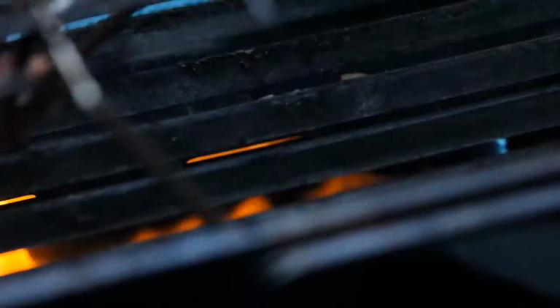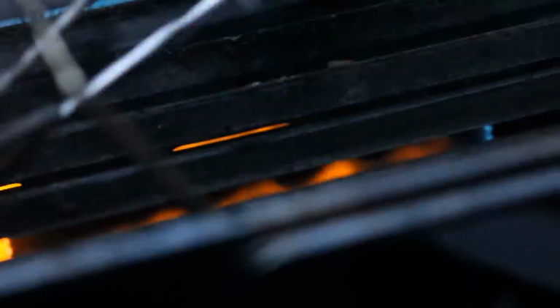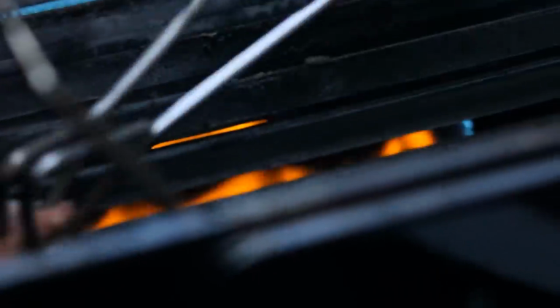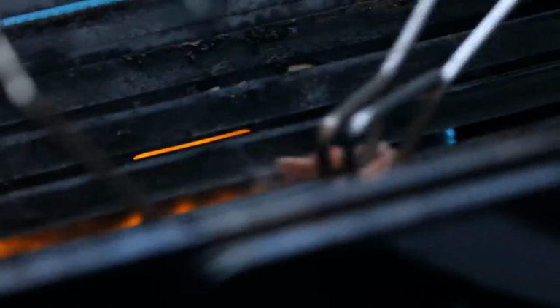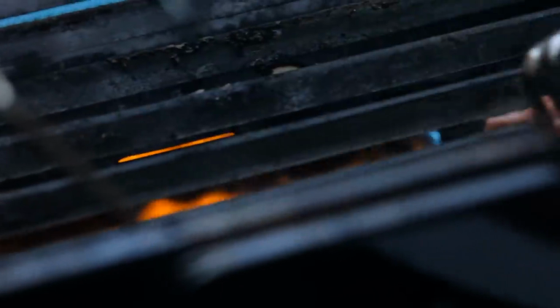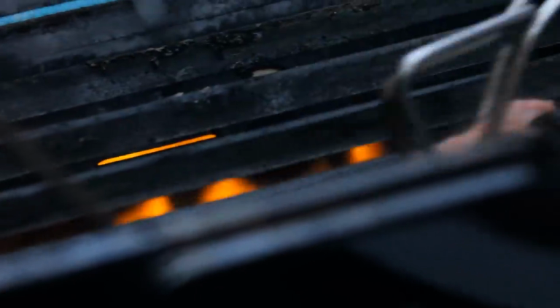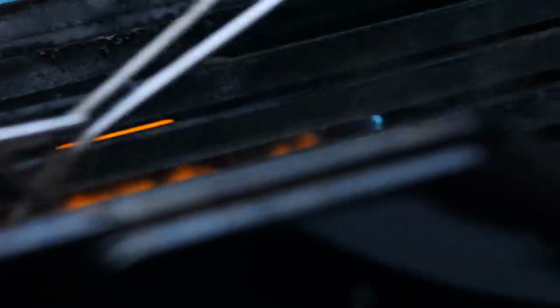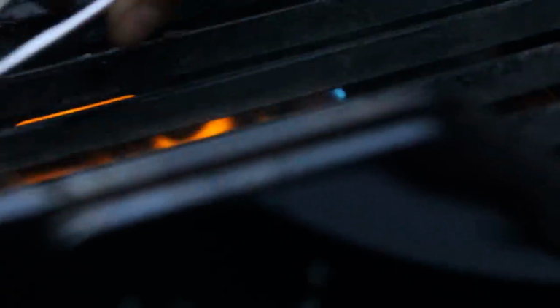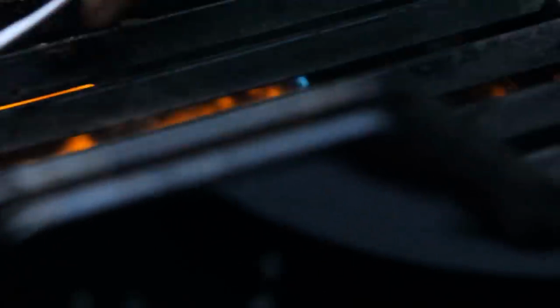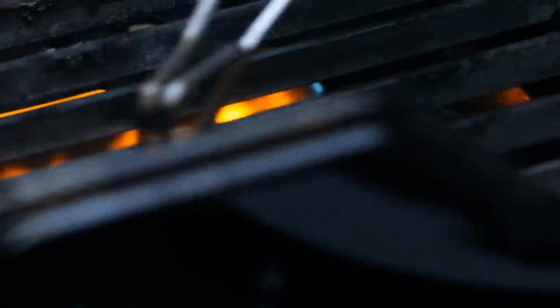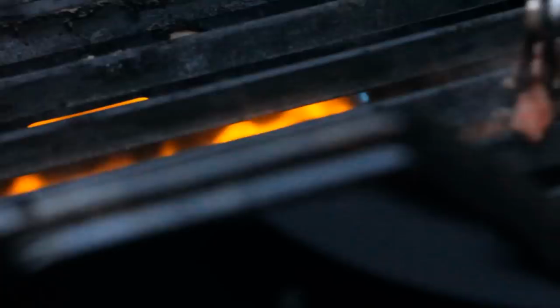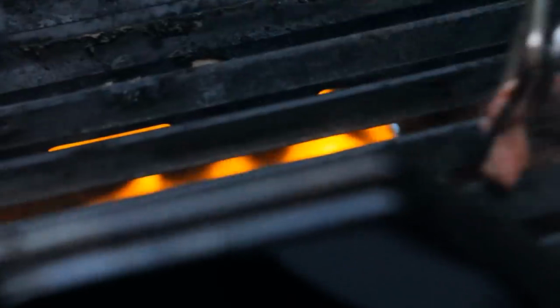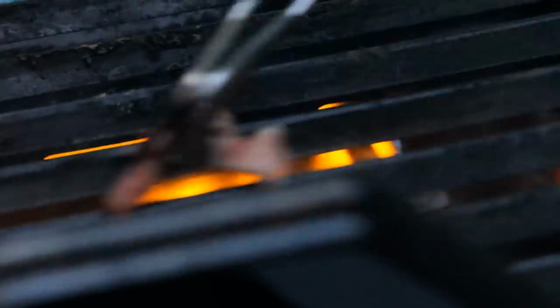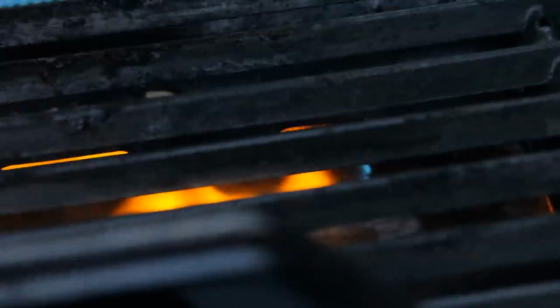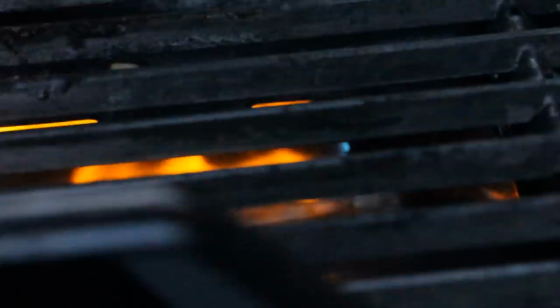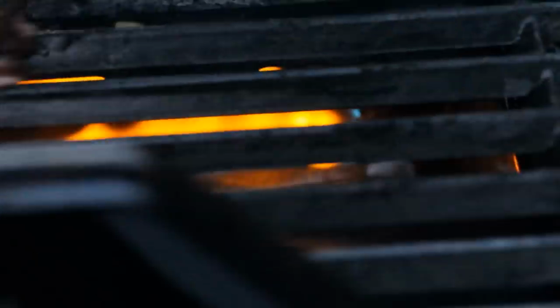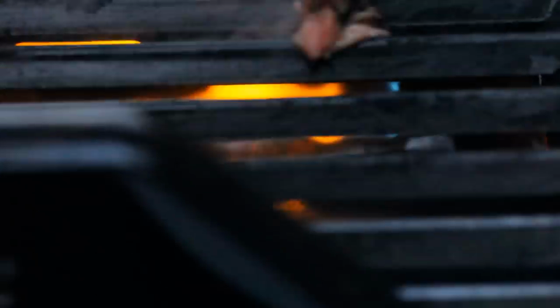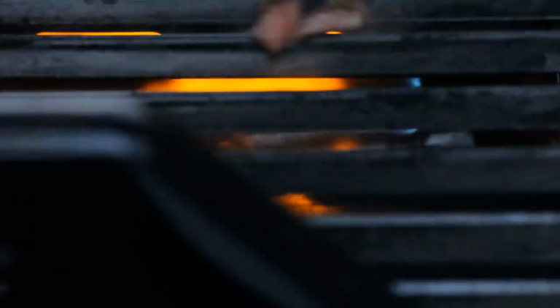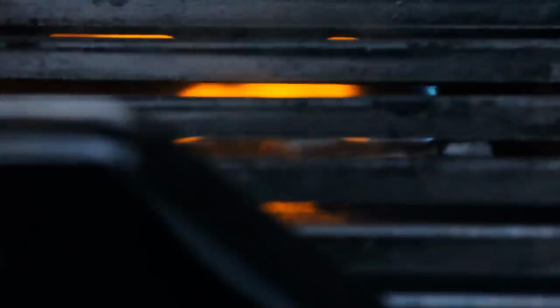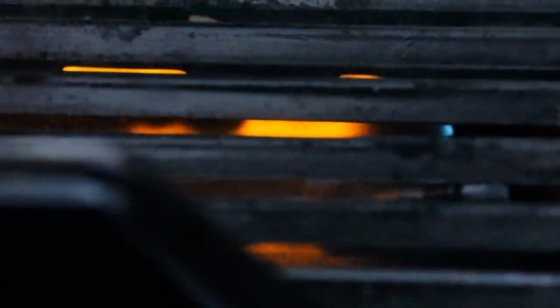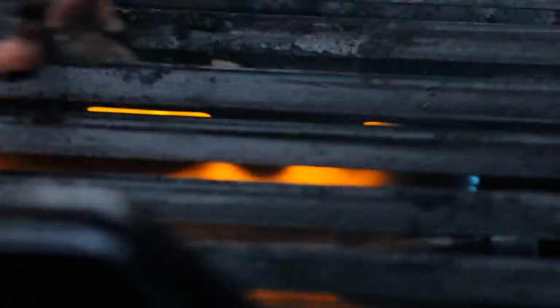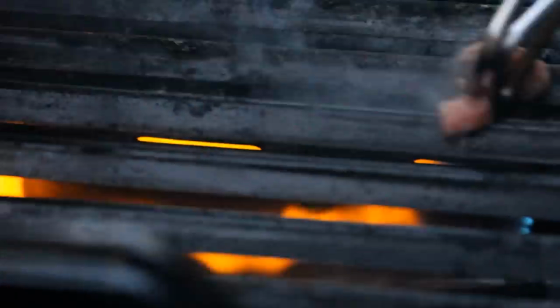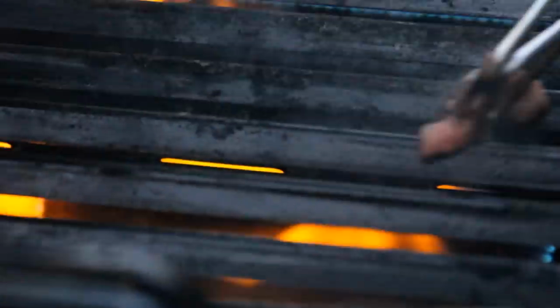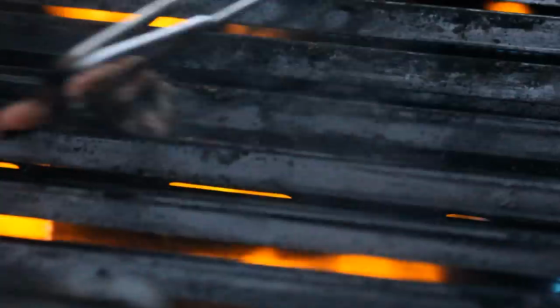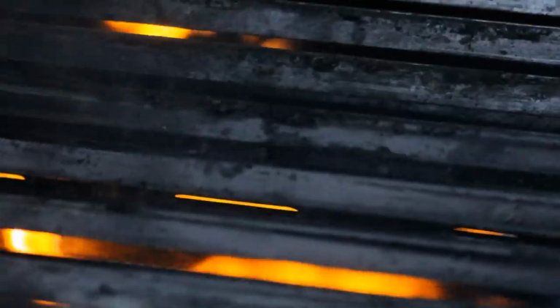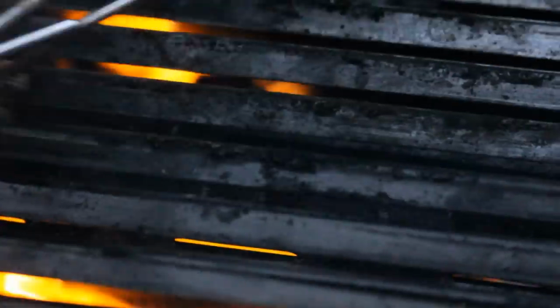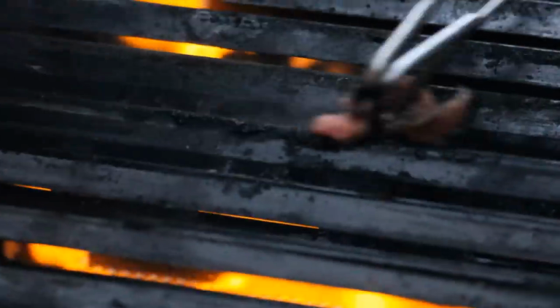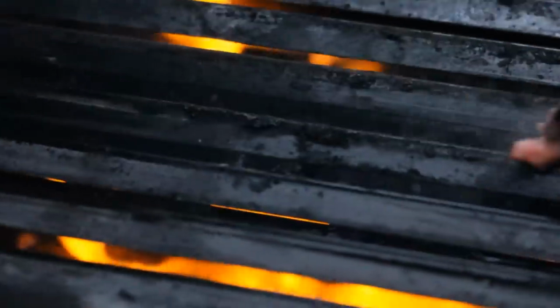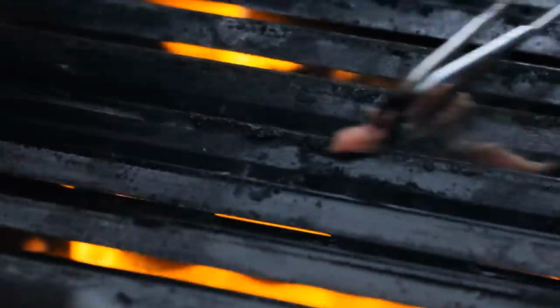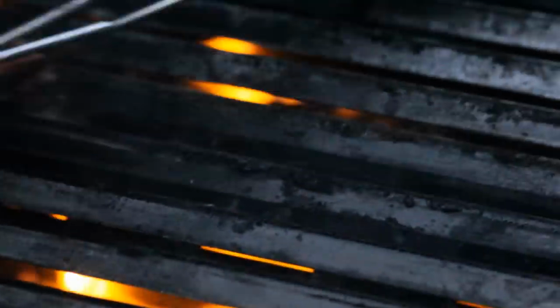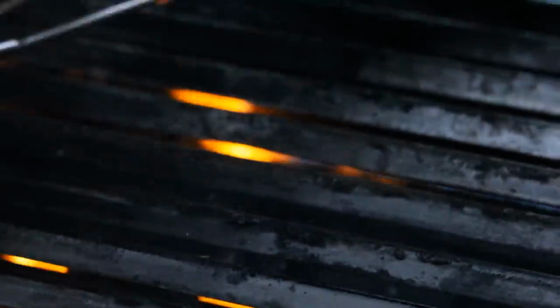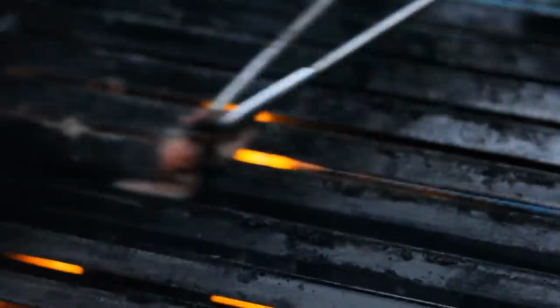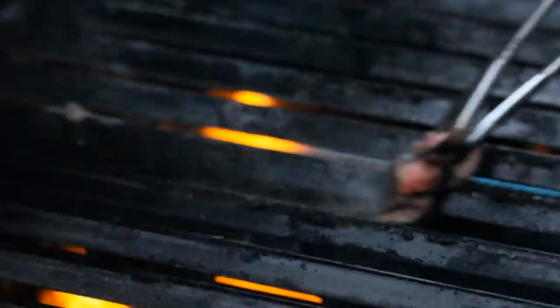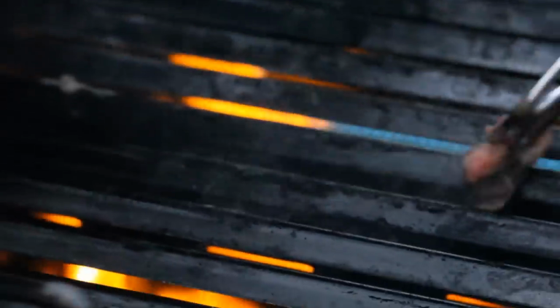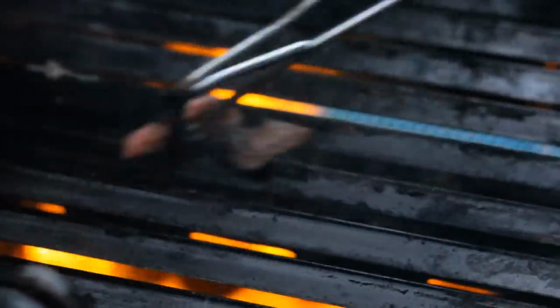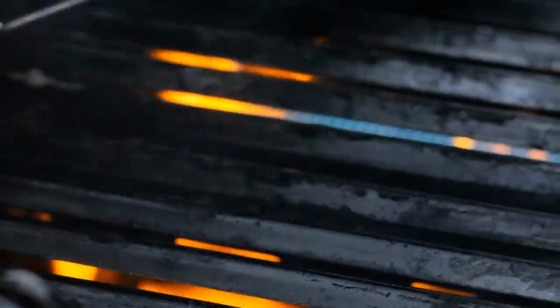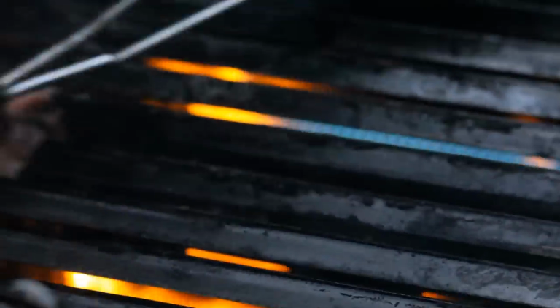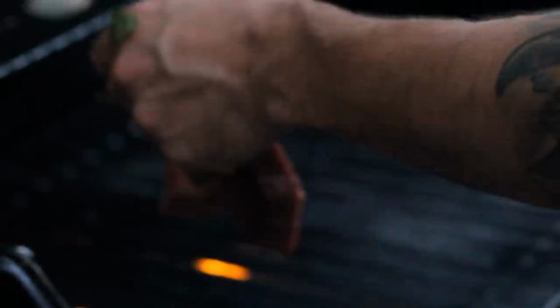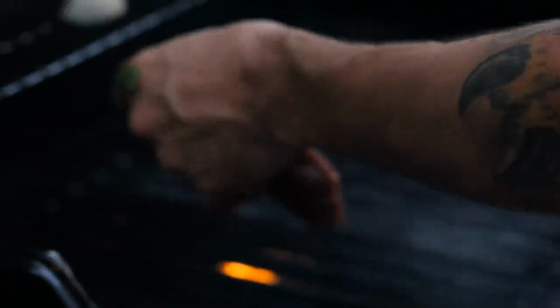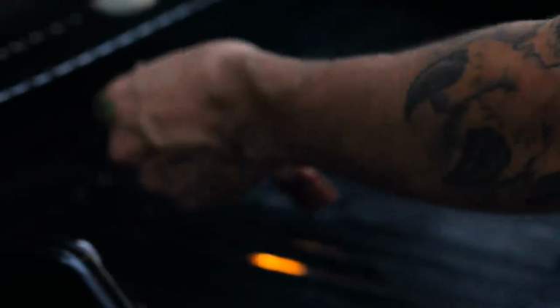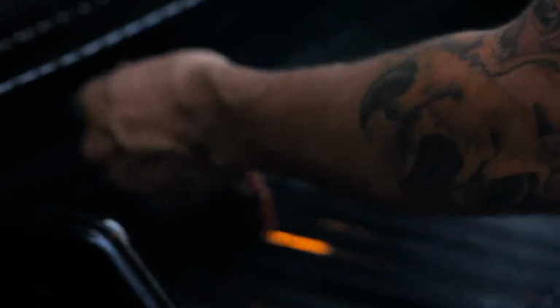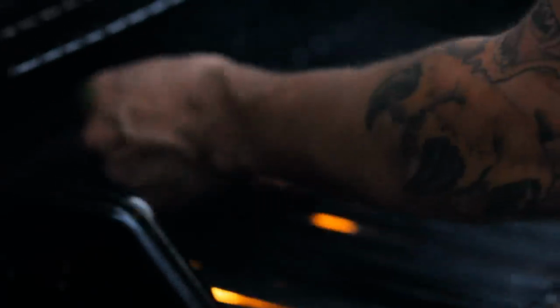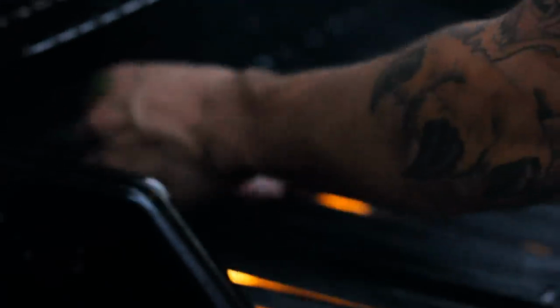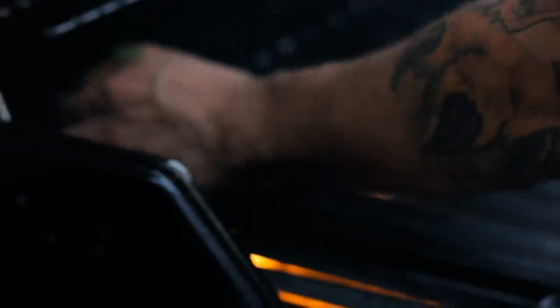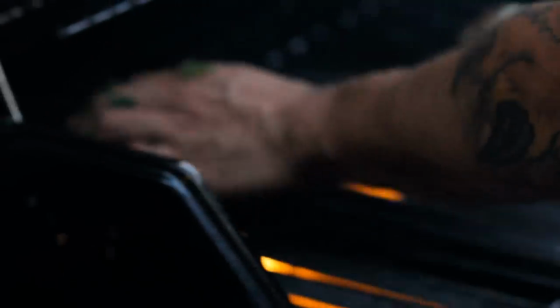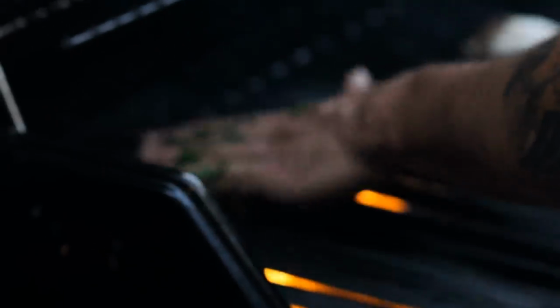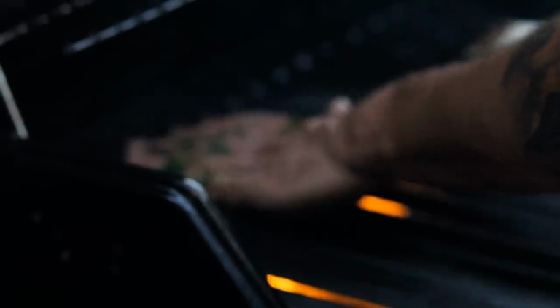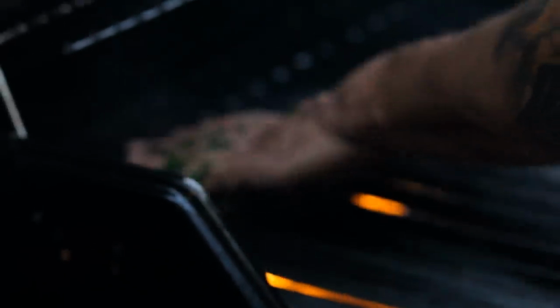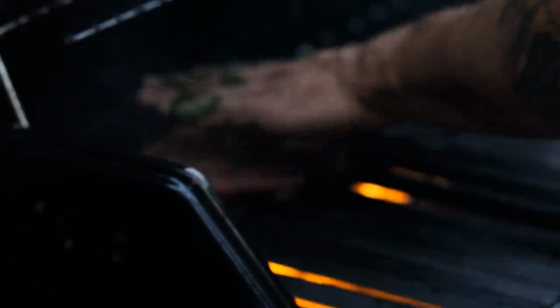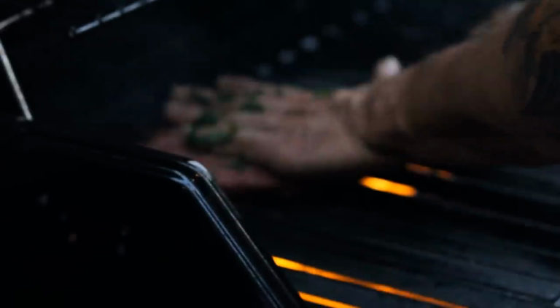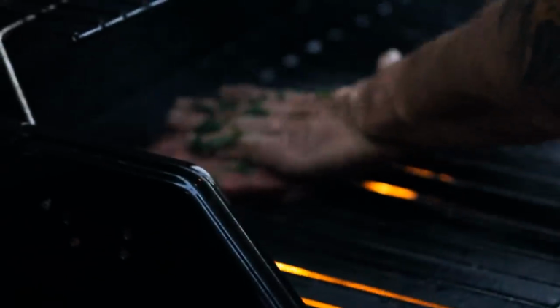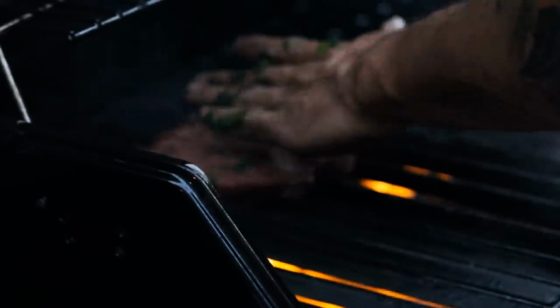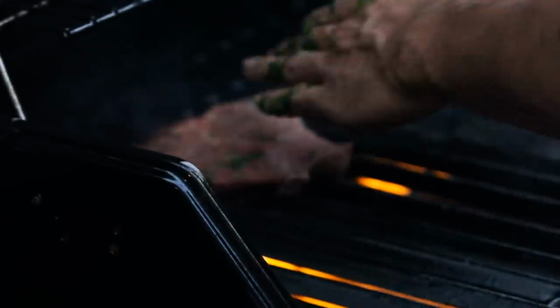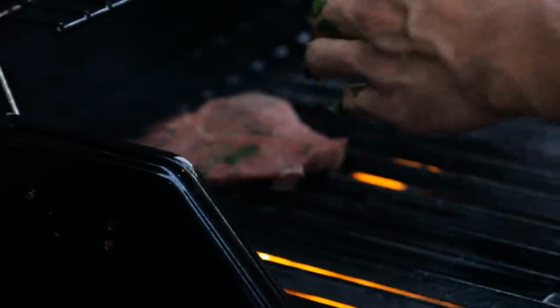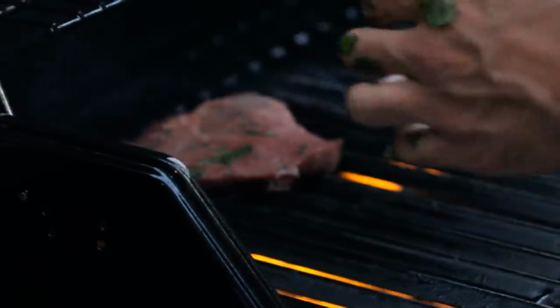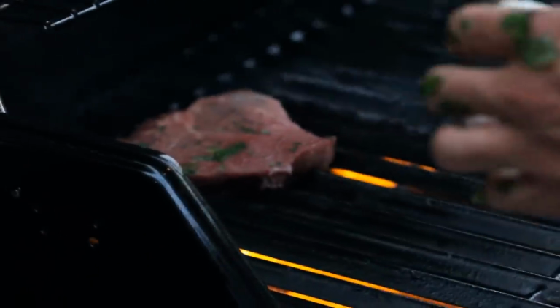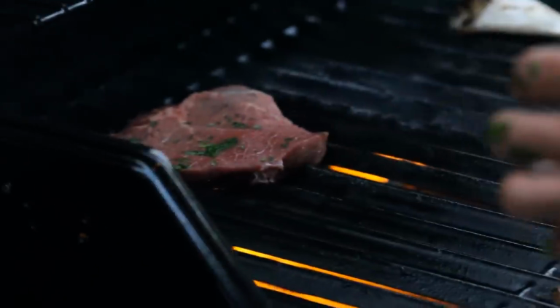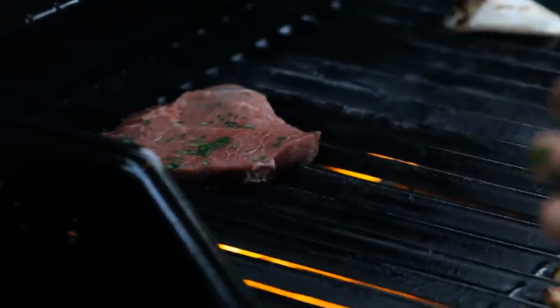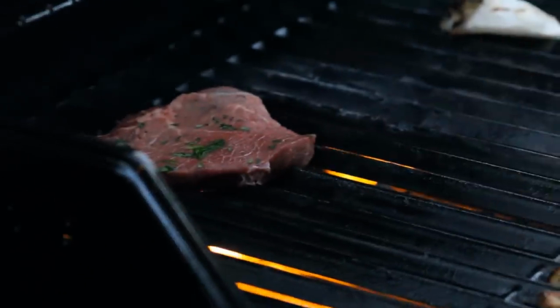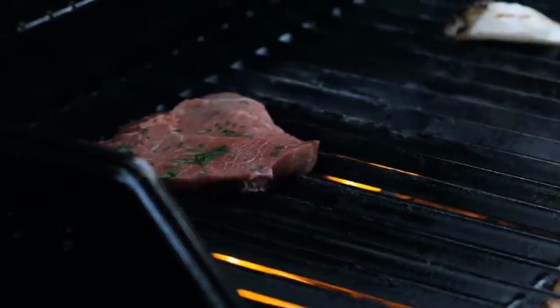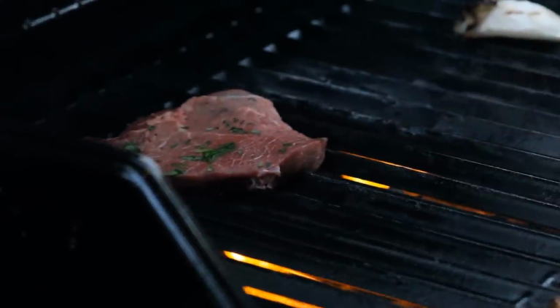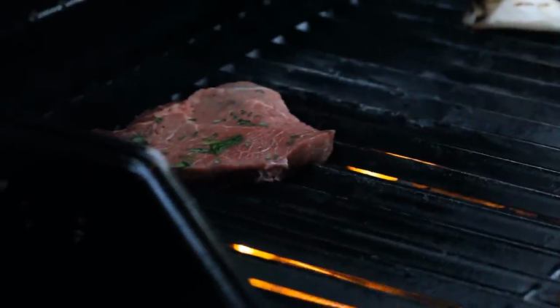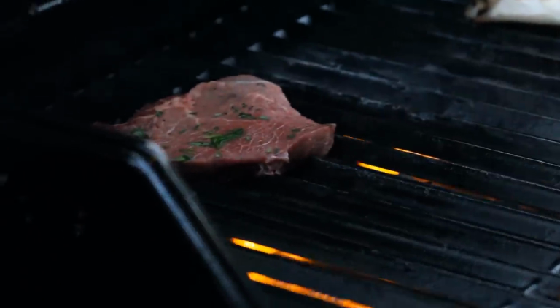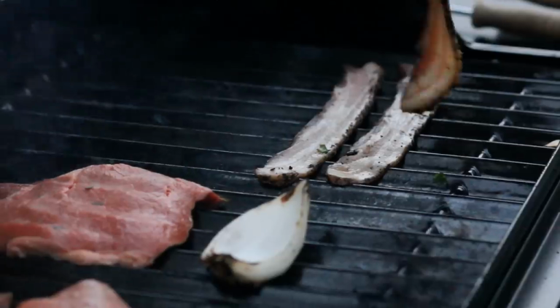Getting creative — we're using a piece of the steak's own fat to oil the grill. We don't just cook our steaks on a grill, we cook bacon. Grilled bacon.